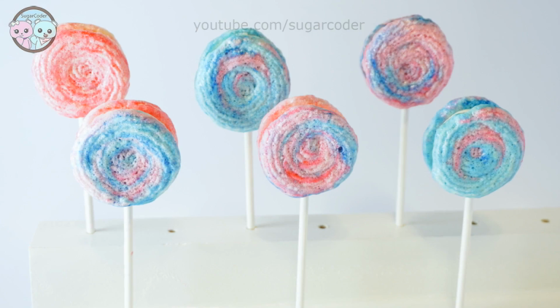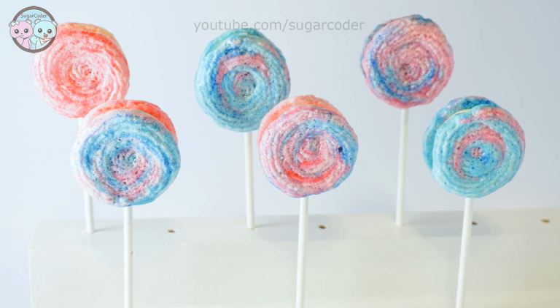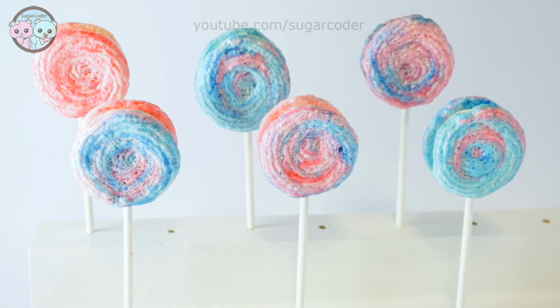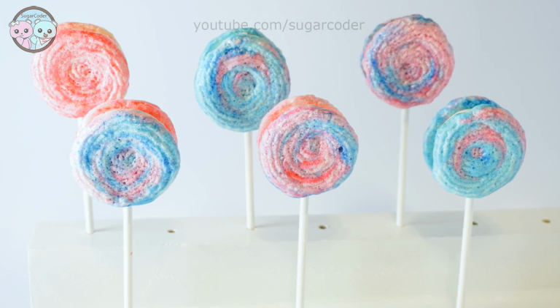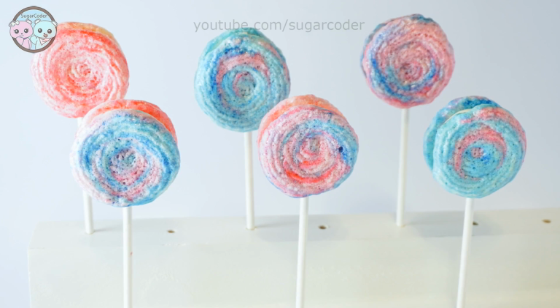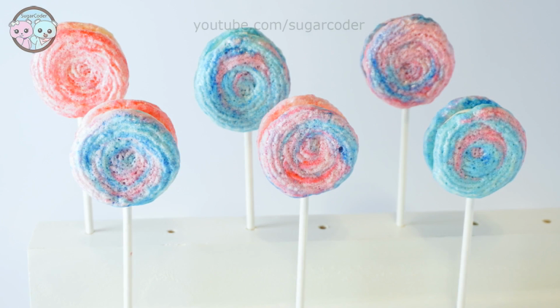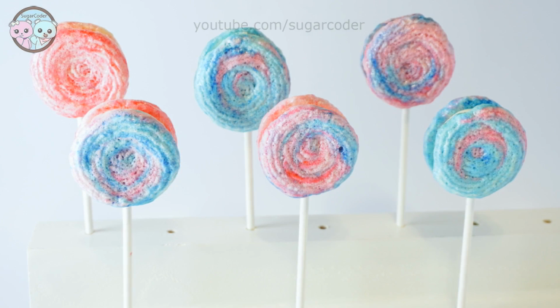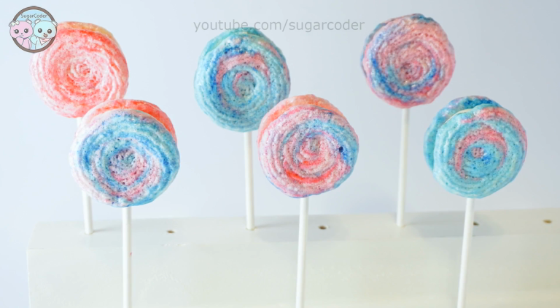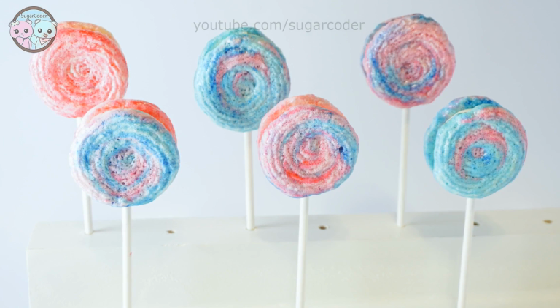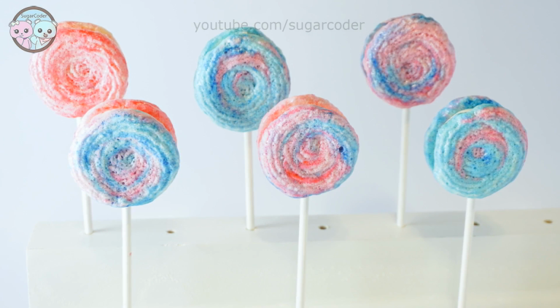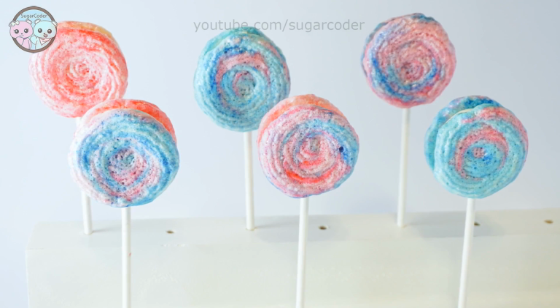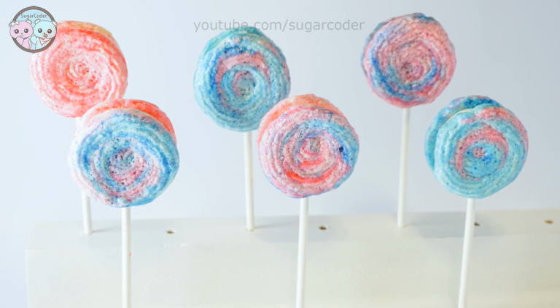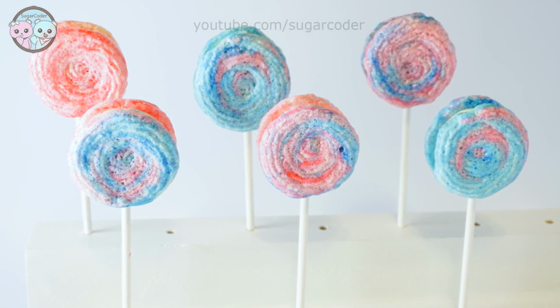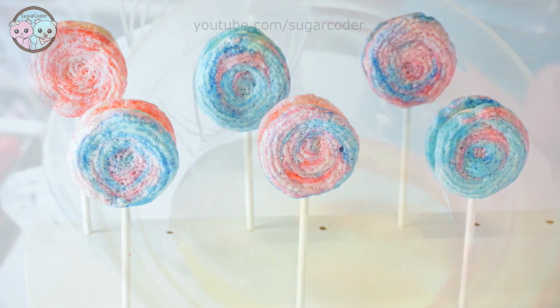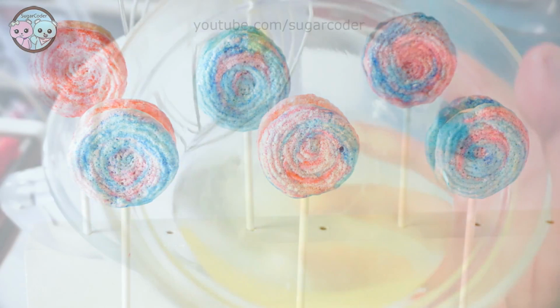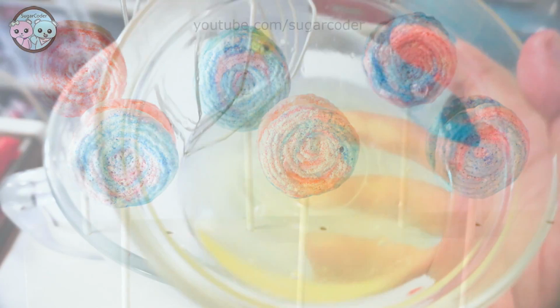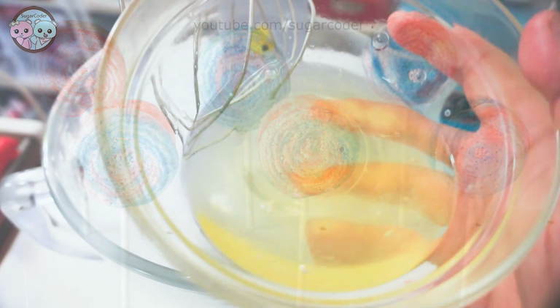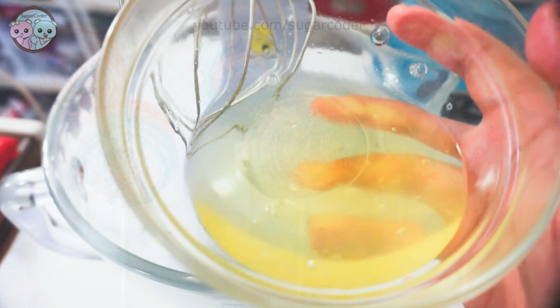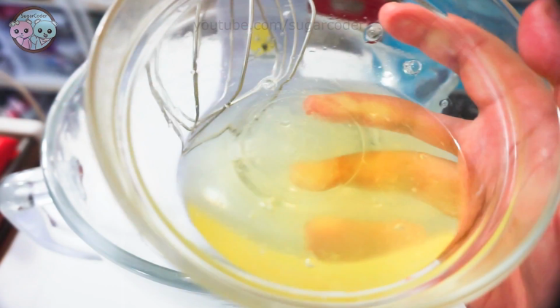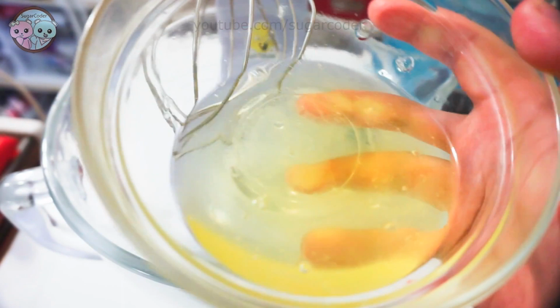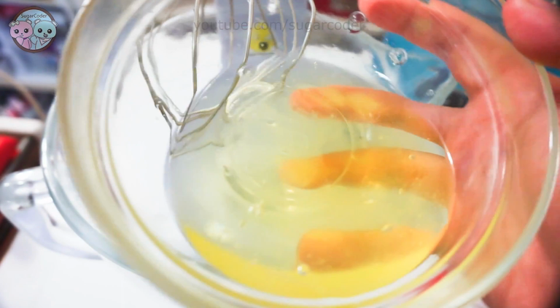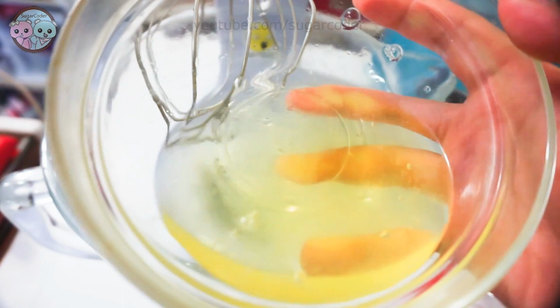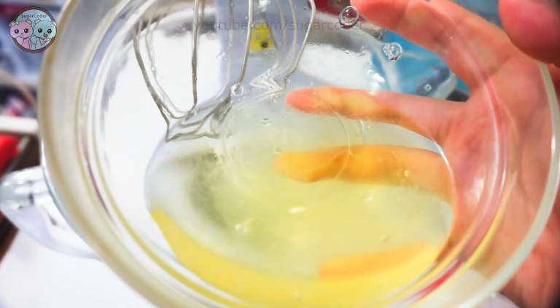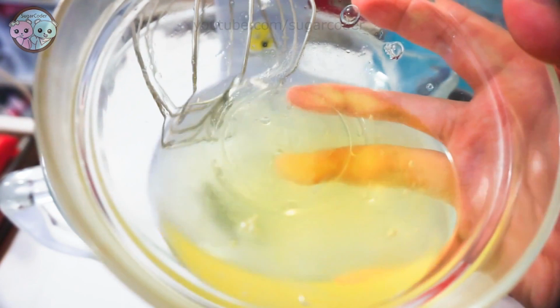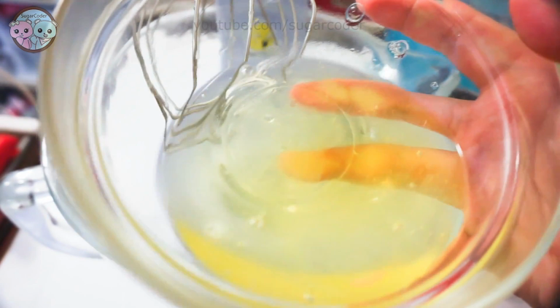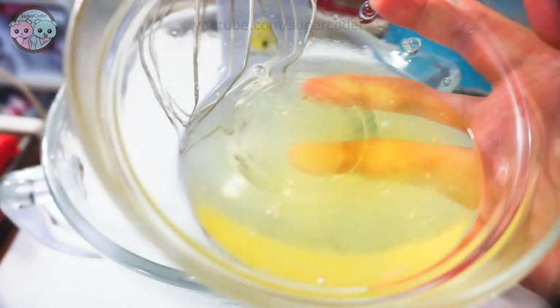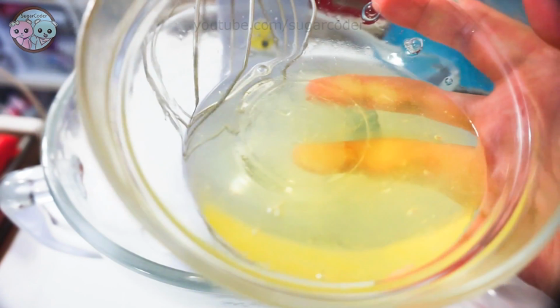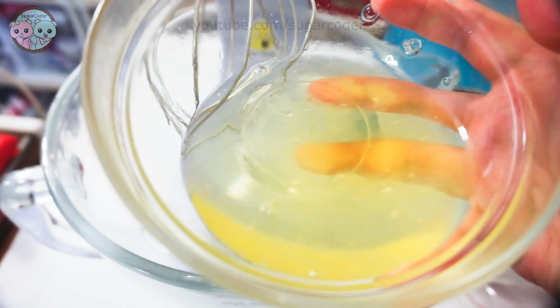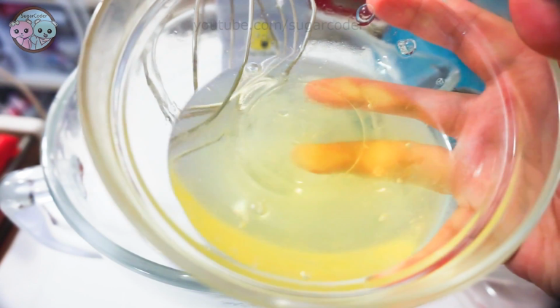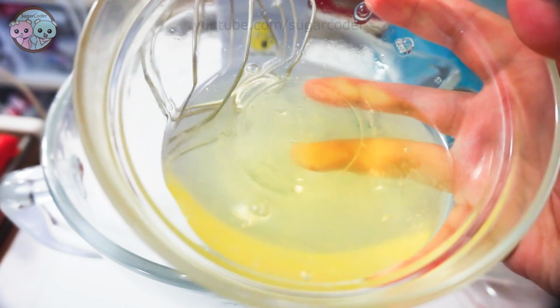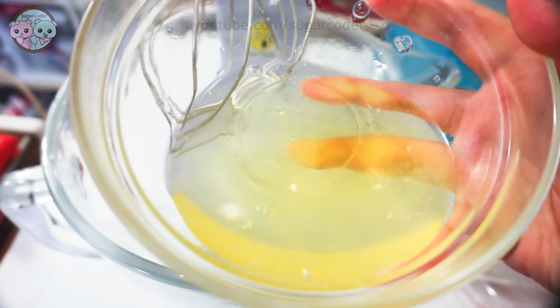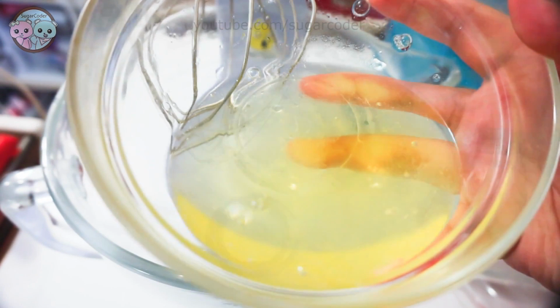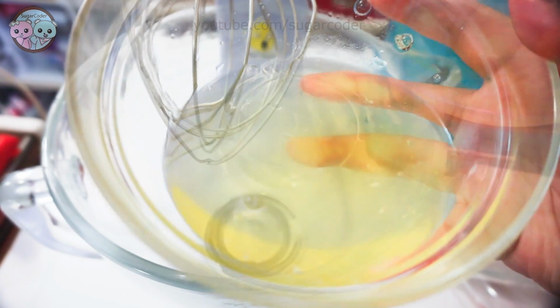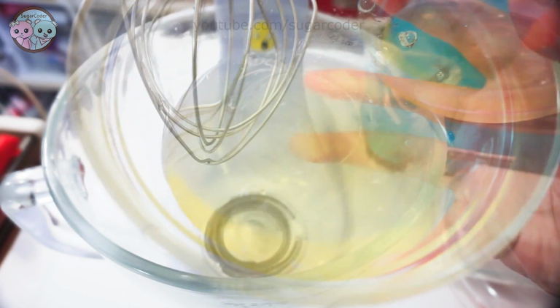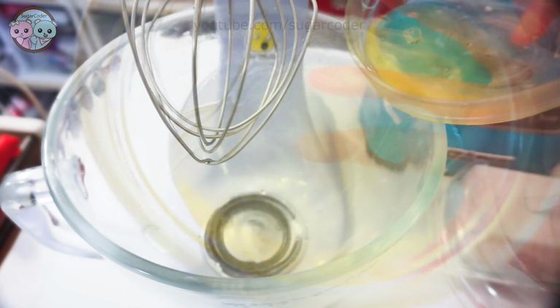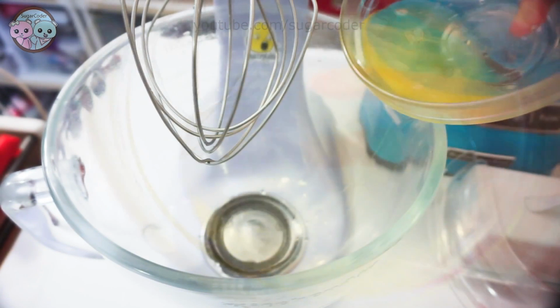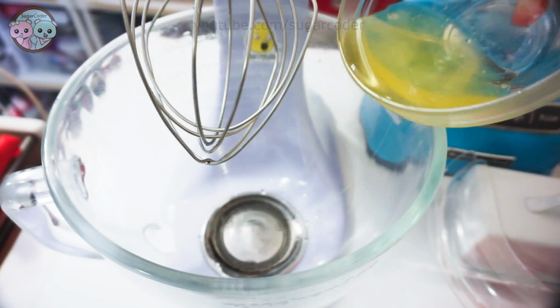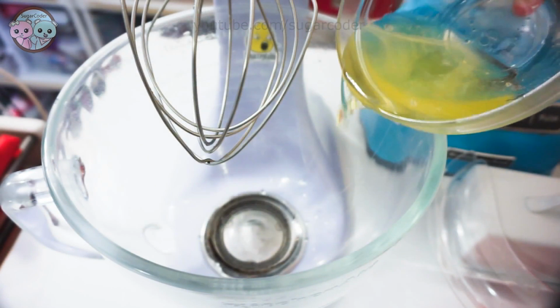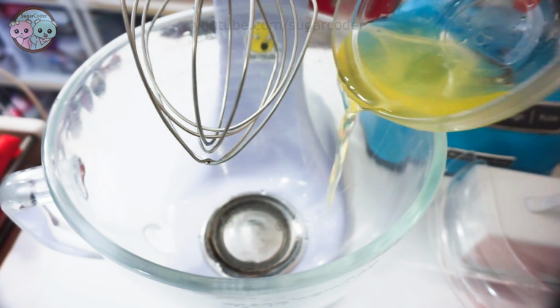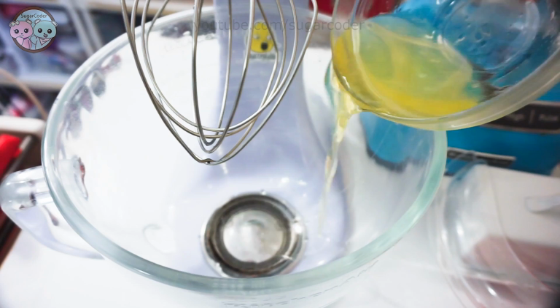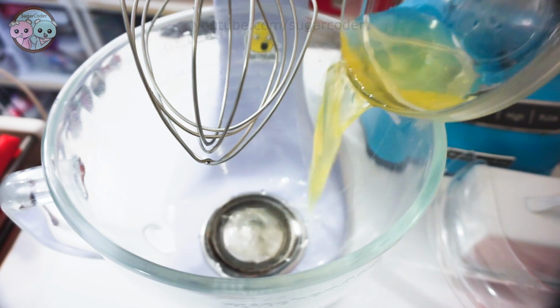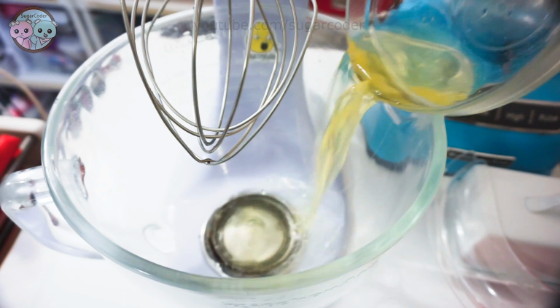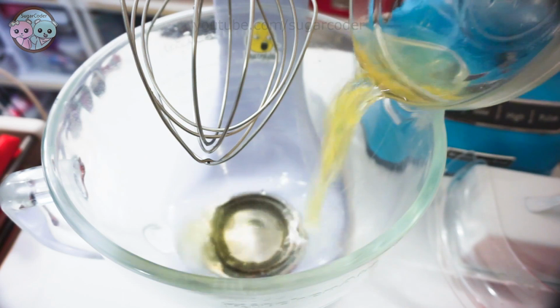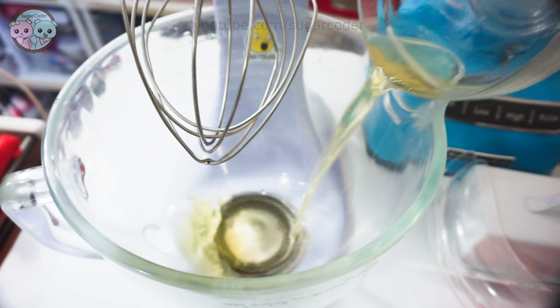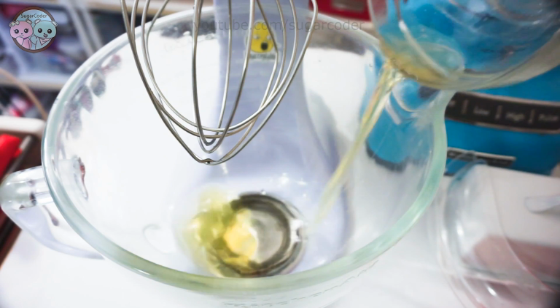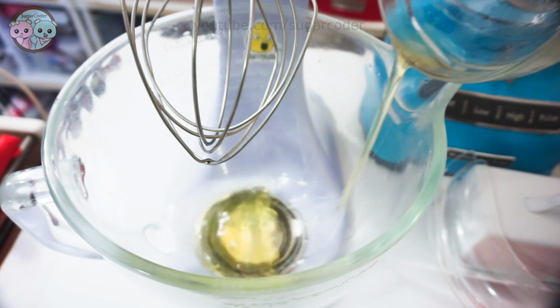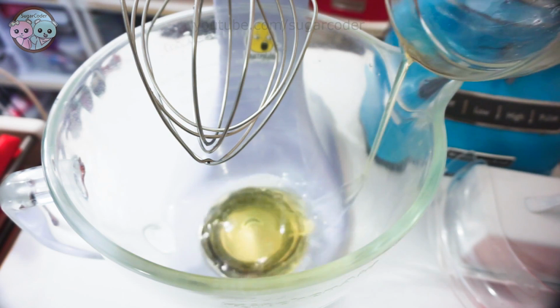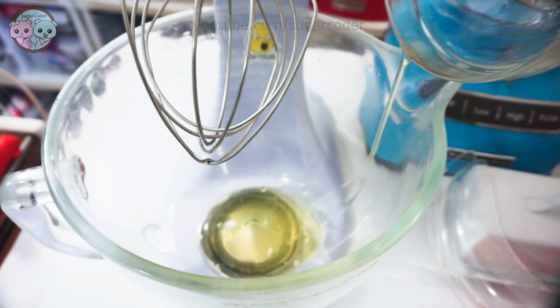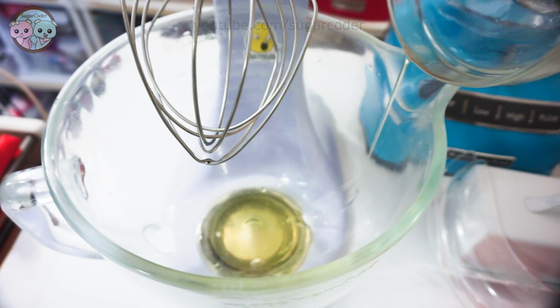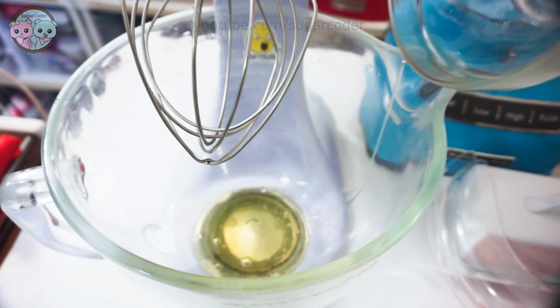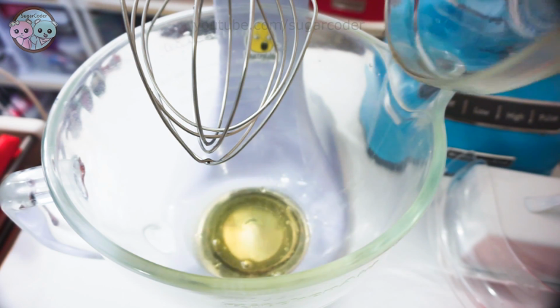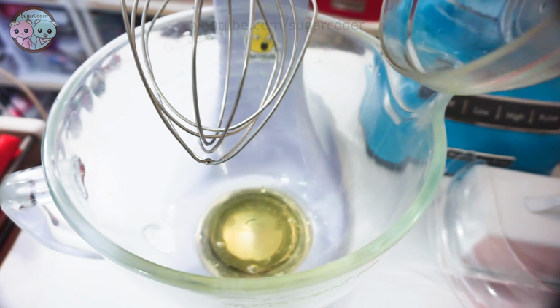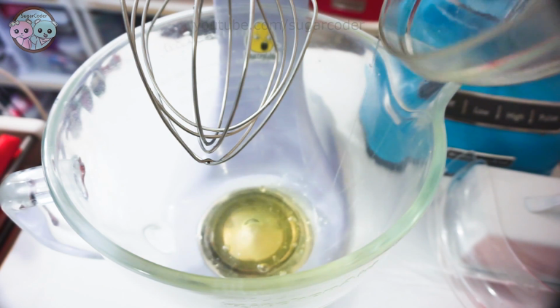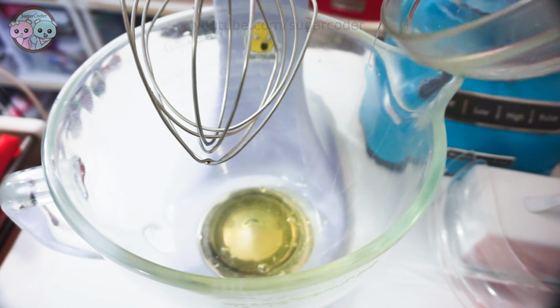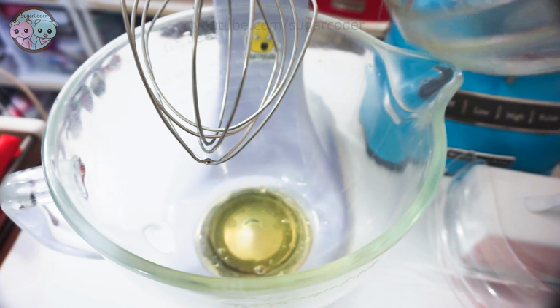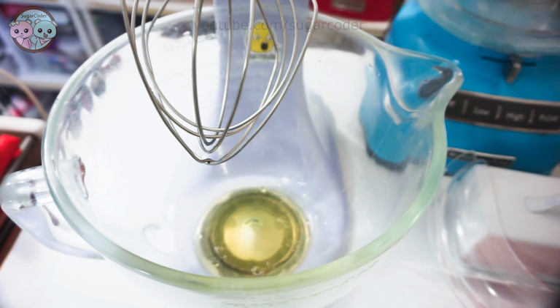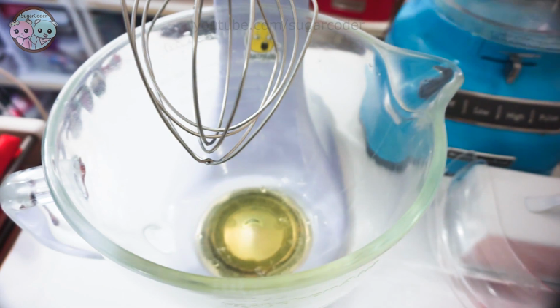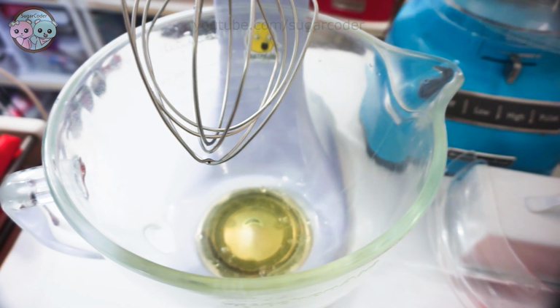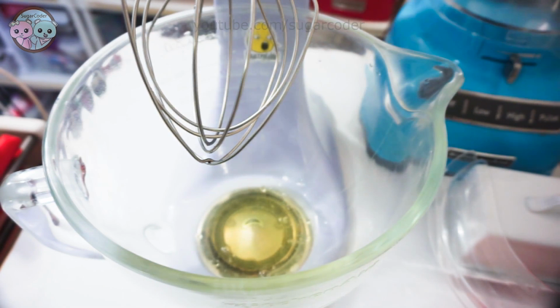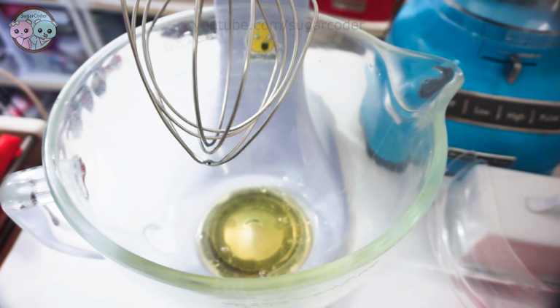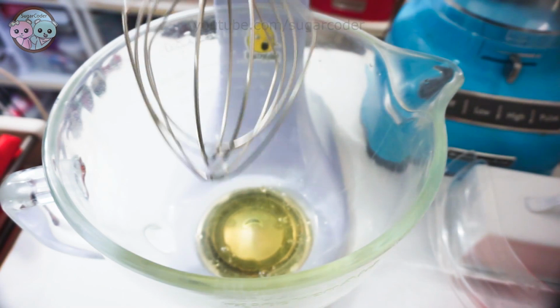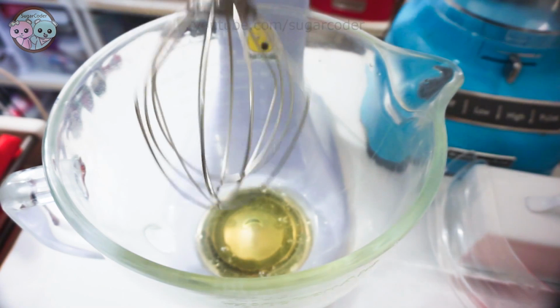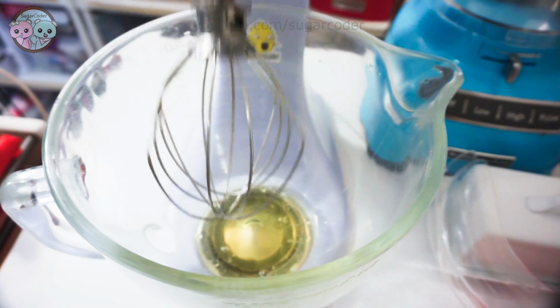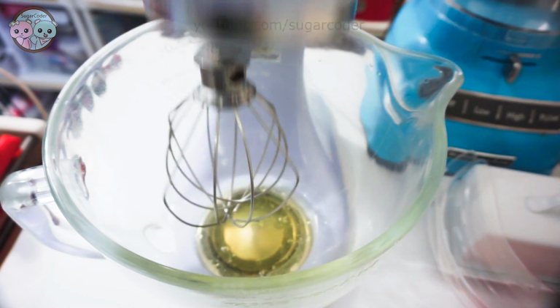Hello world, this is Sugarcoater. In this video I'm going to show you how easy it is to make these delicious meringue lollipops.